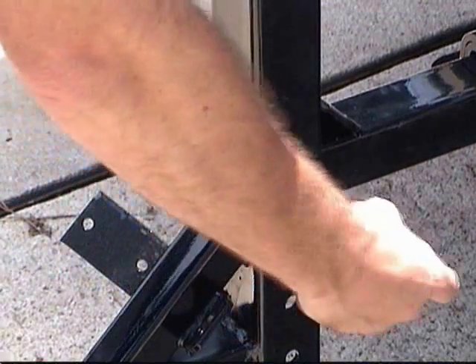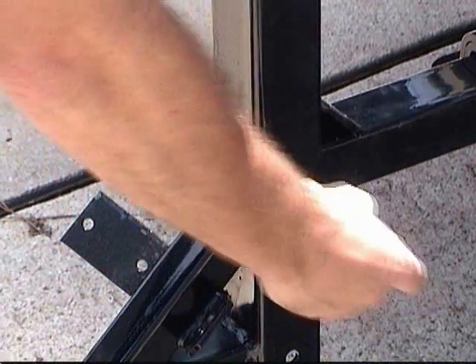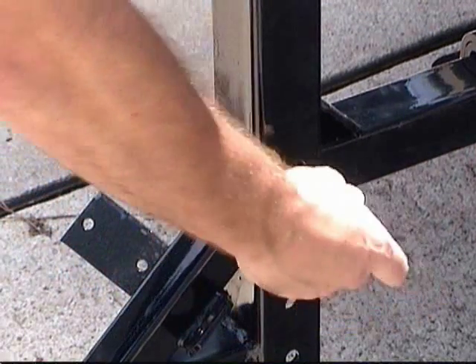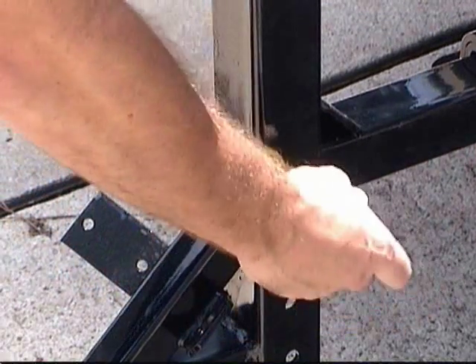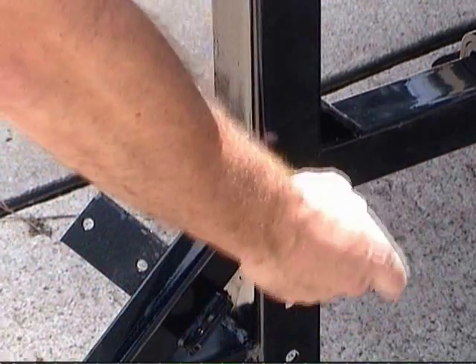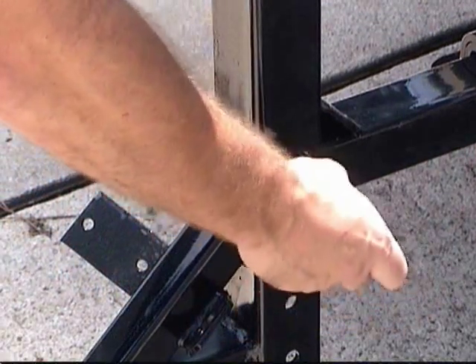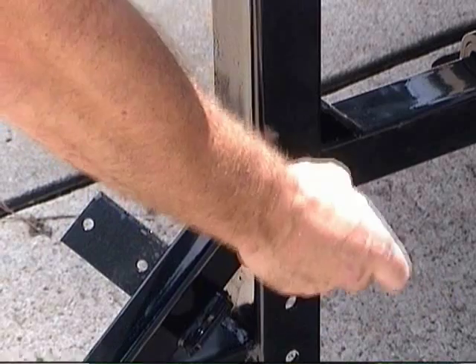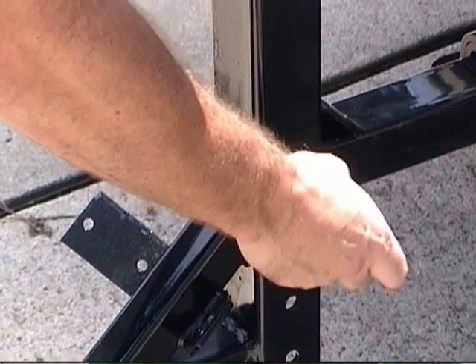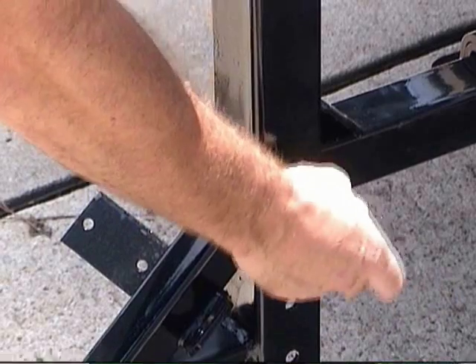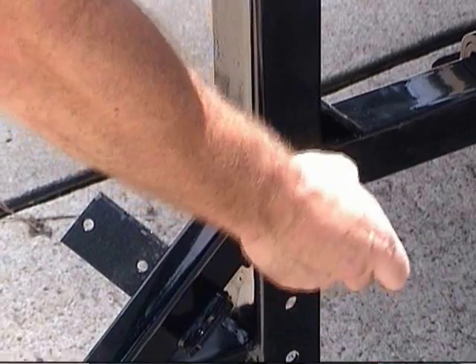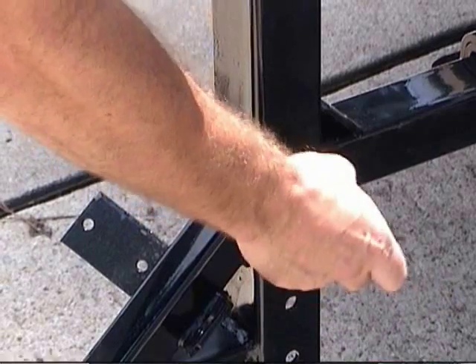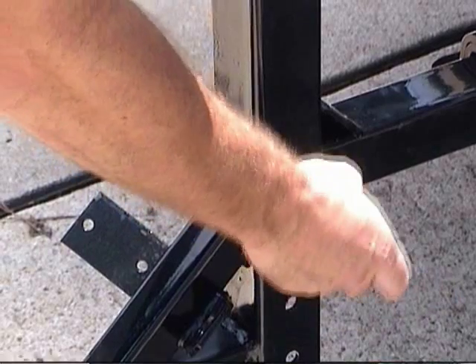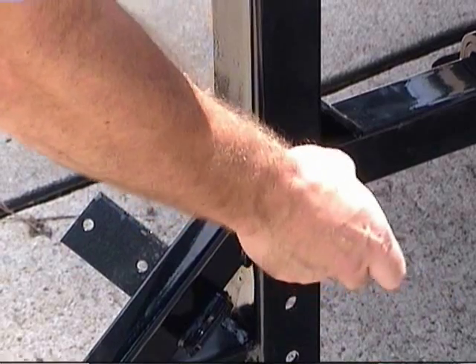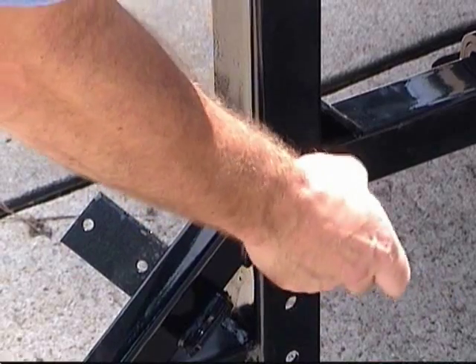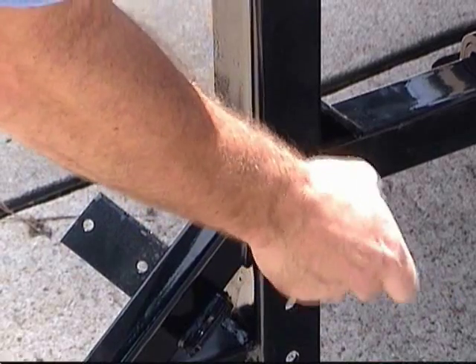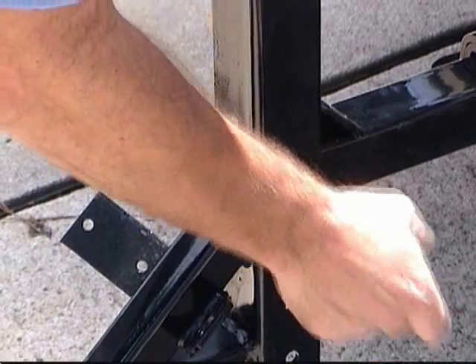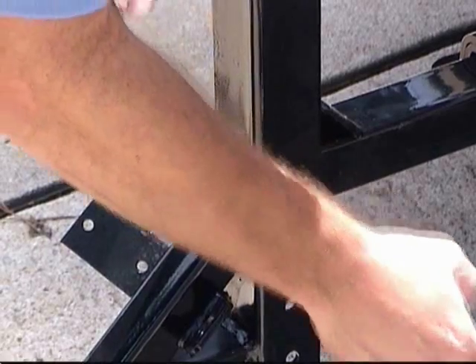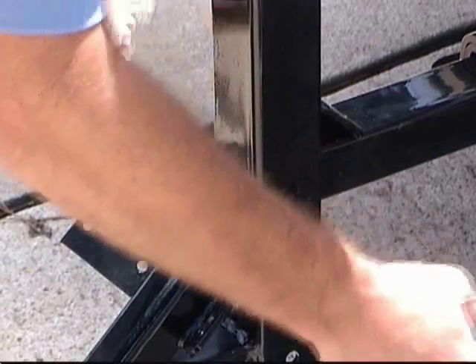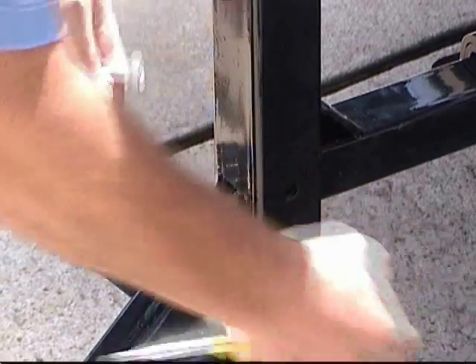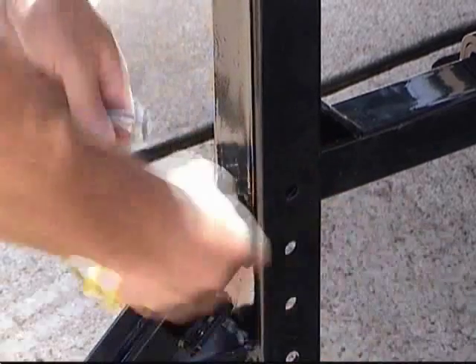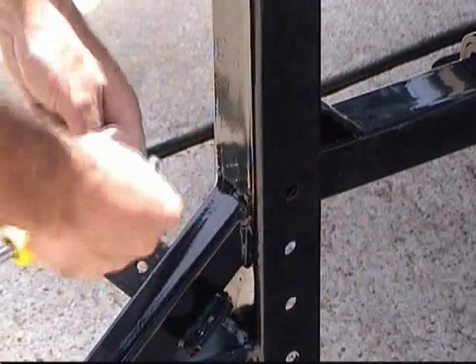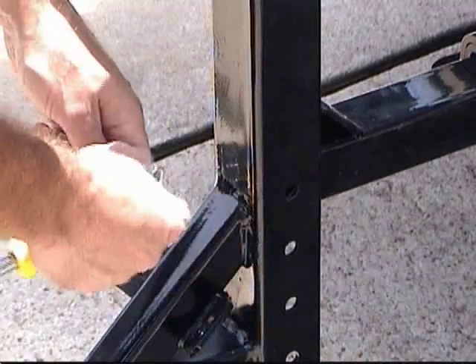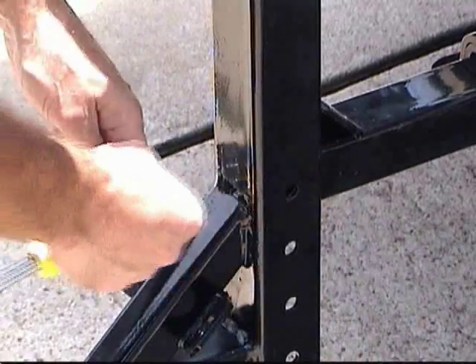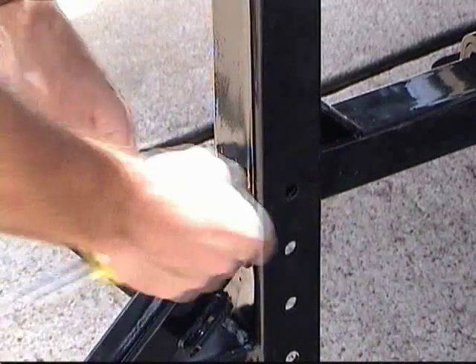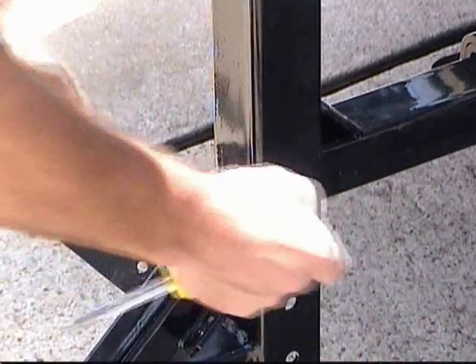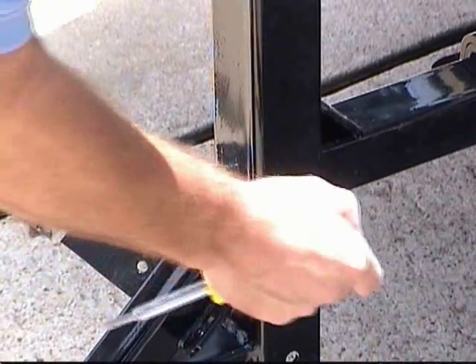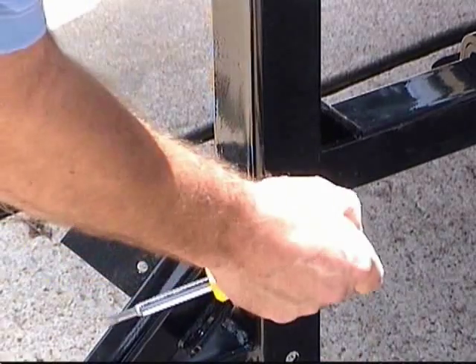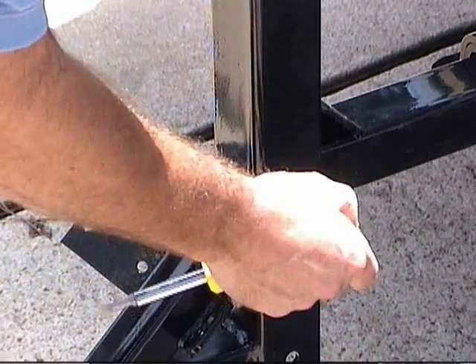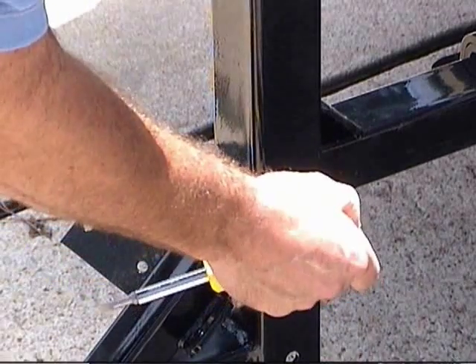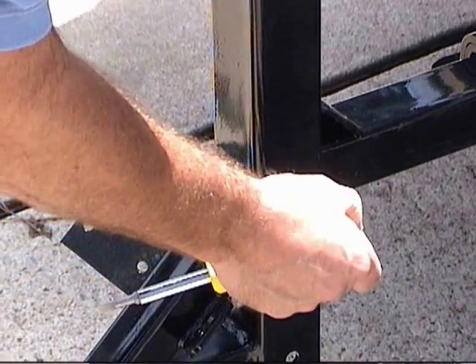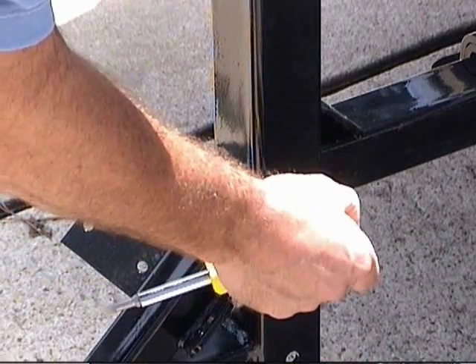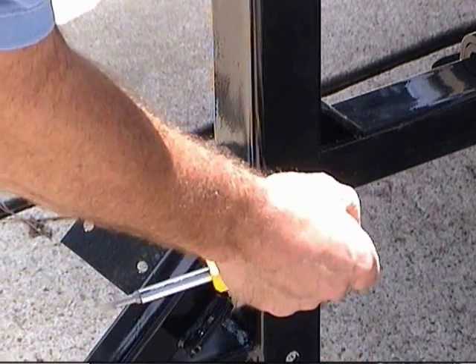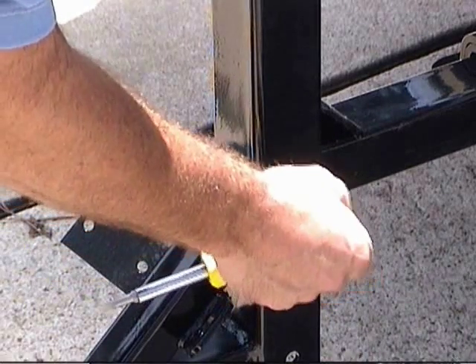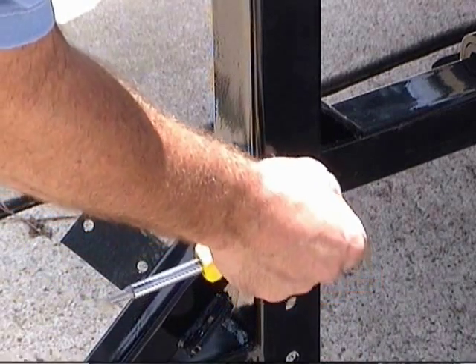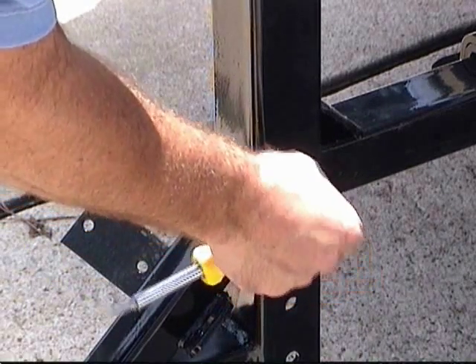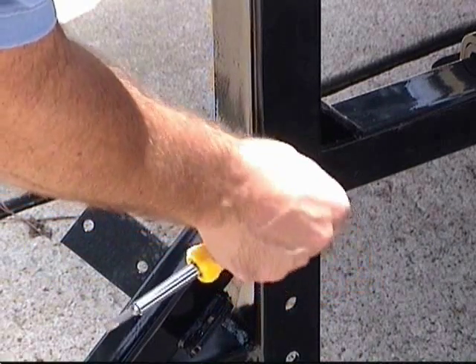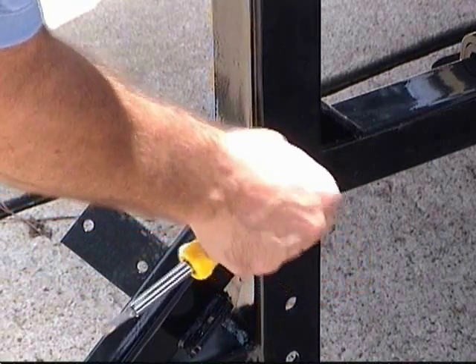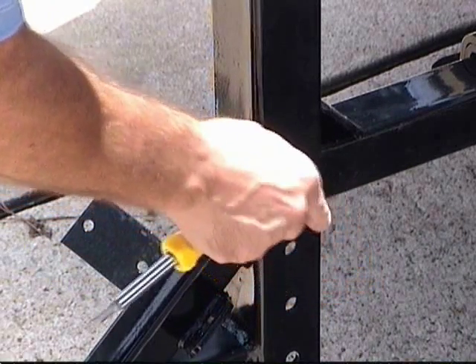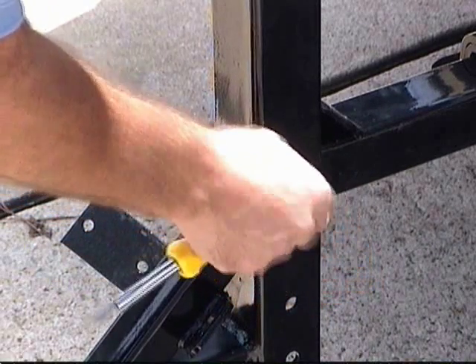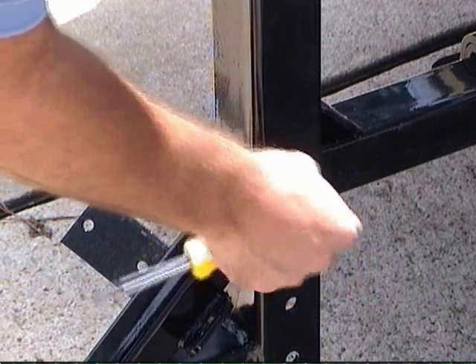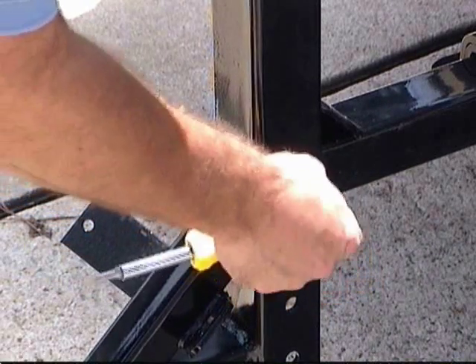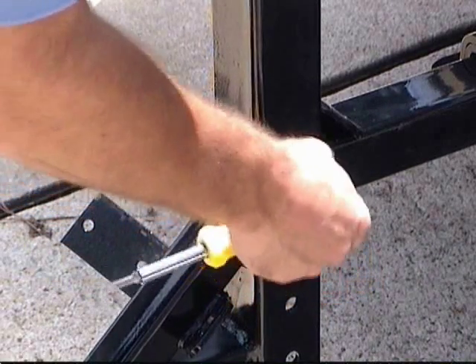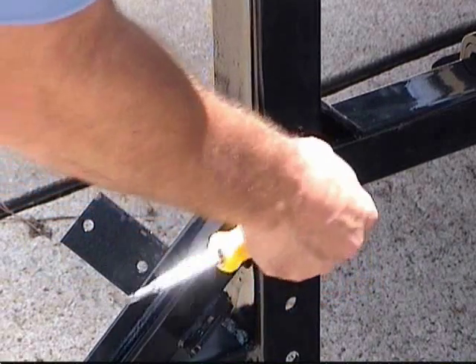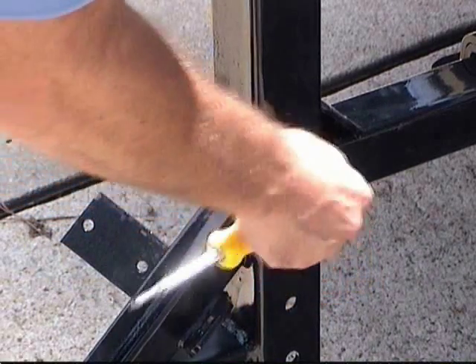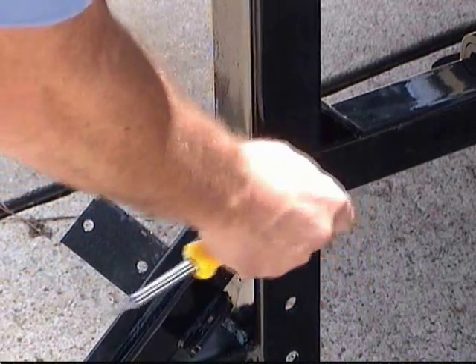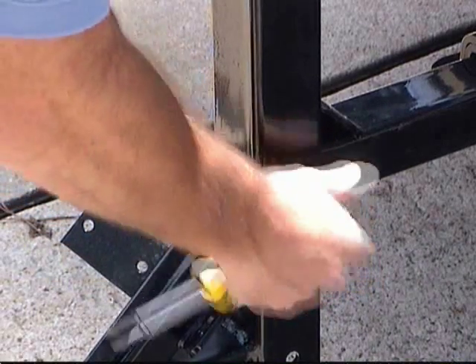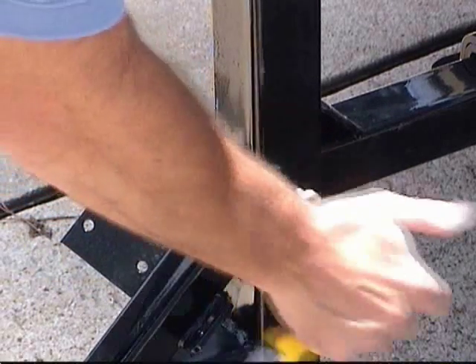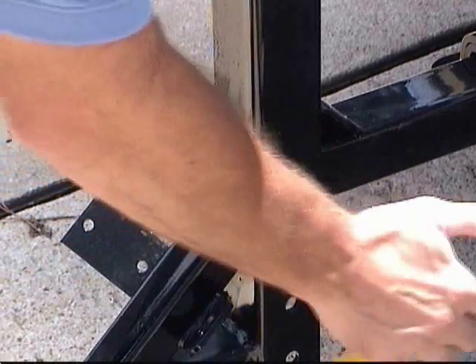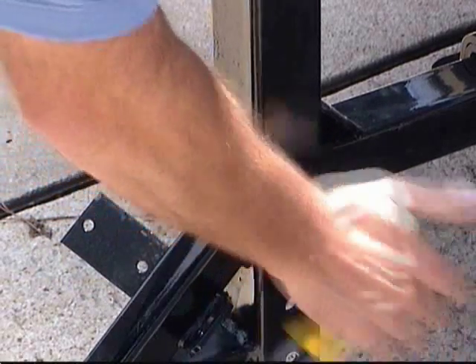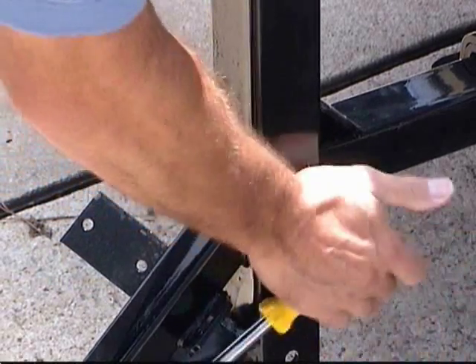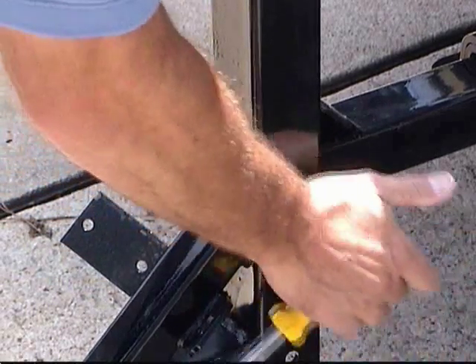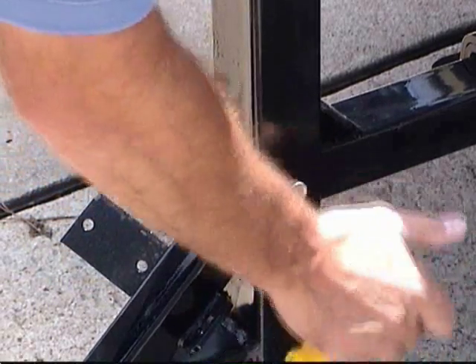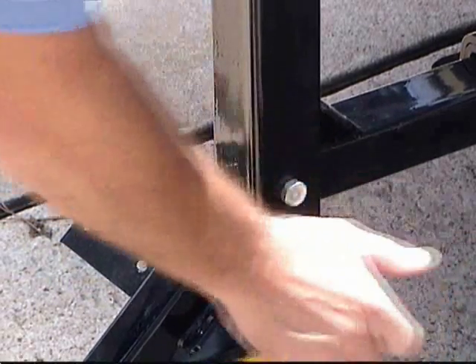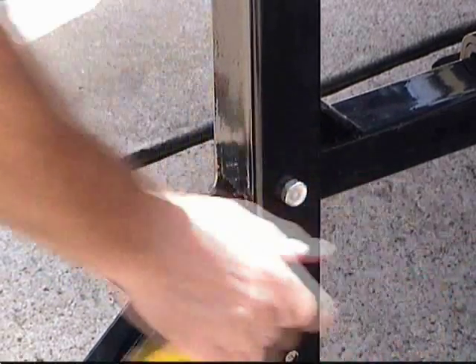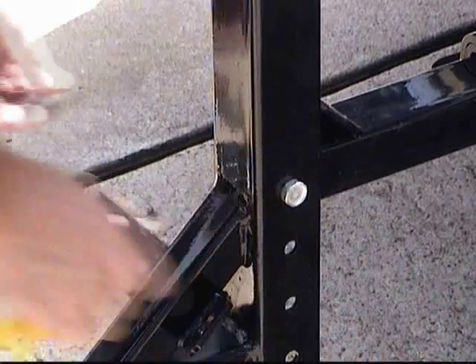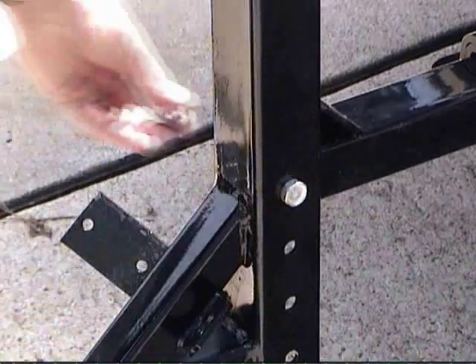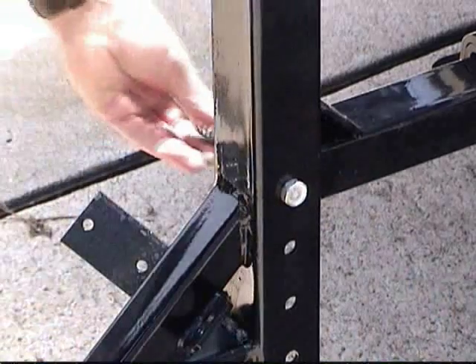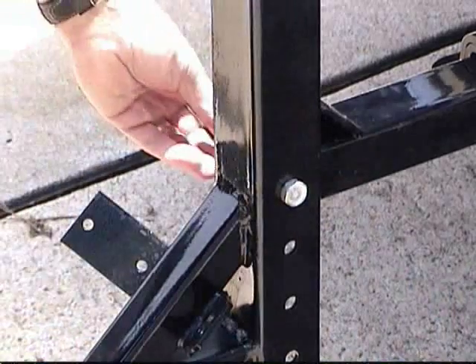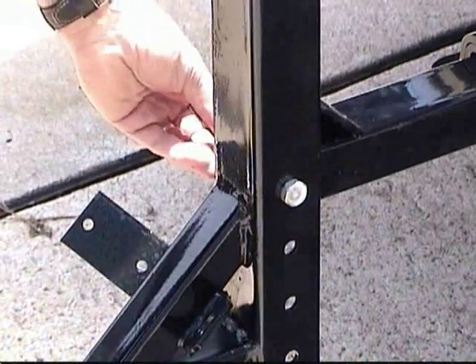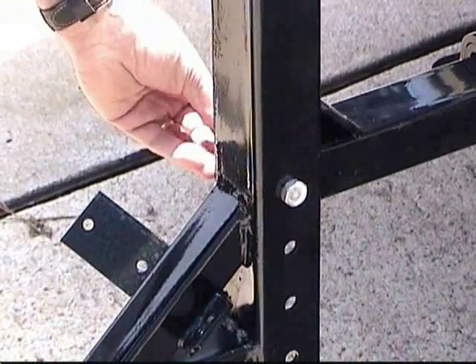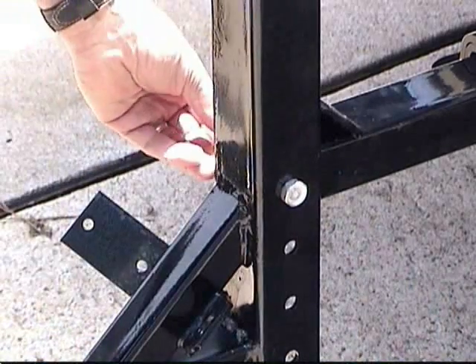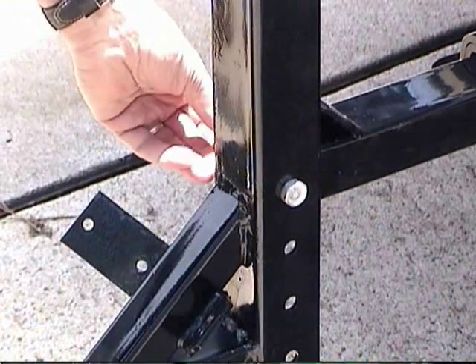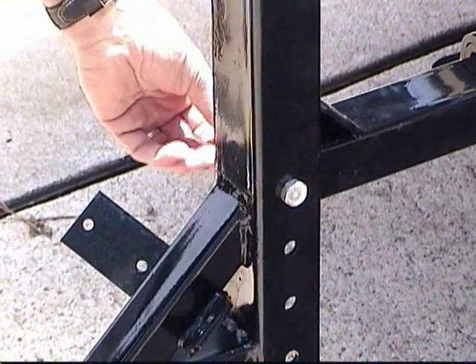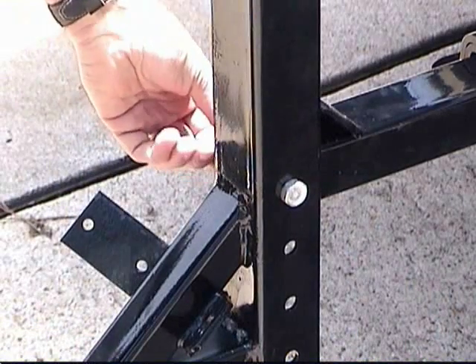Okay, let's slow down. Just align the holes, insert the bolt, add the nut, and tighten.